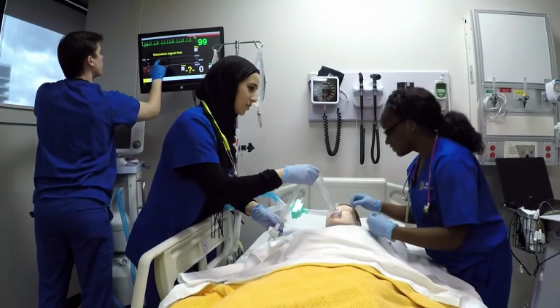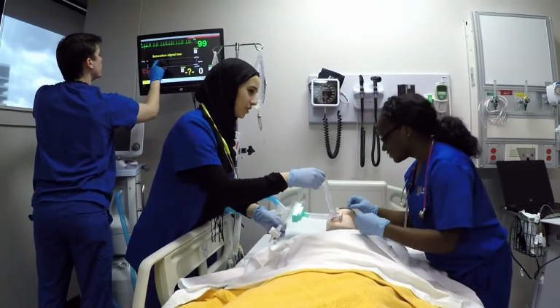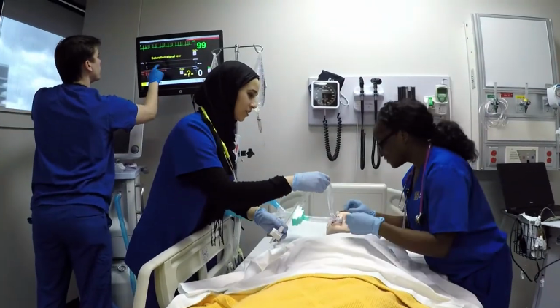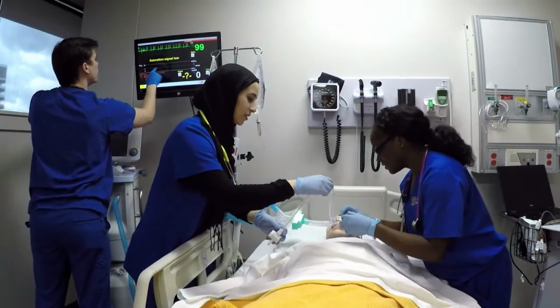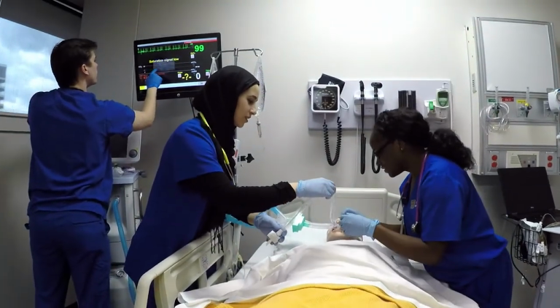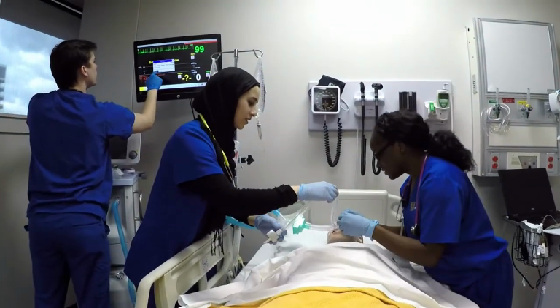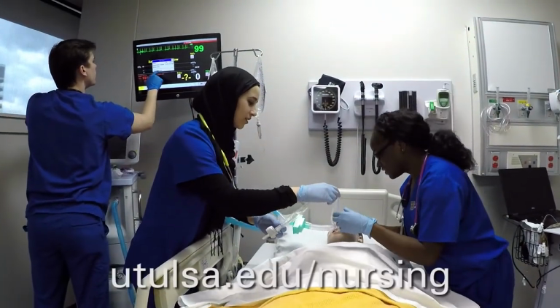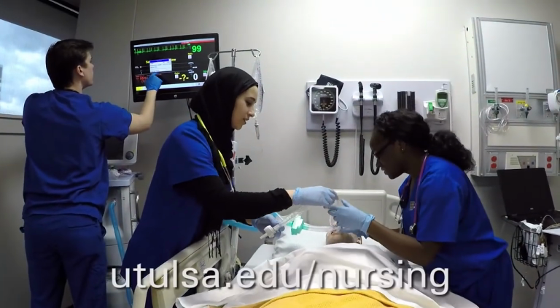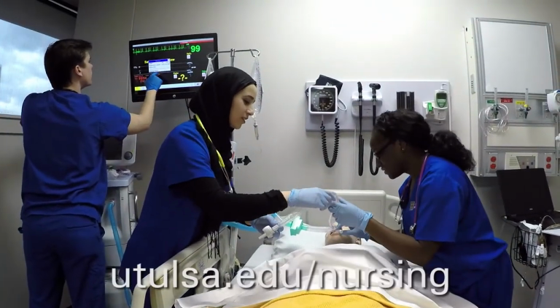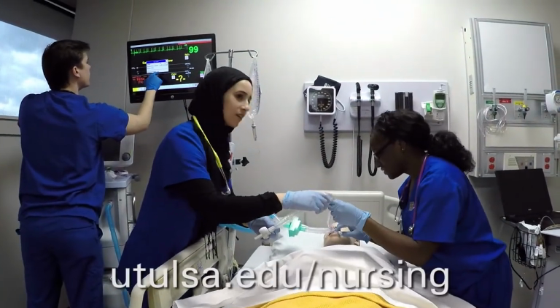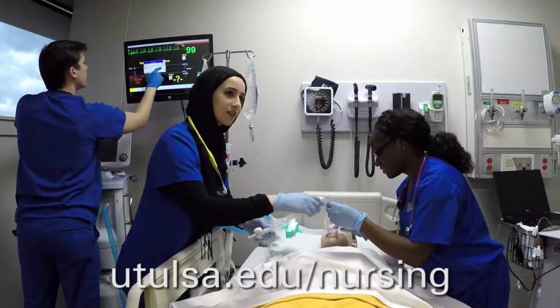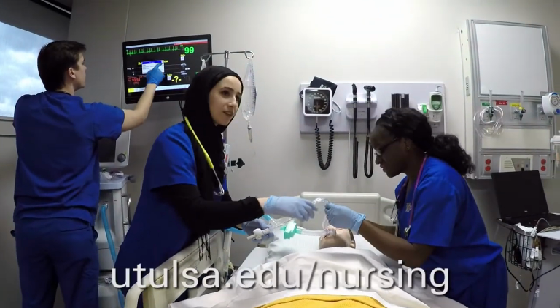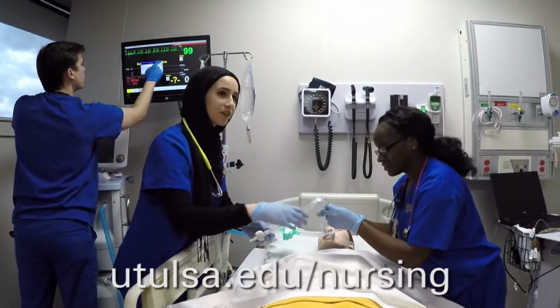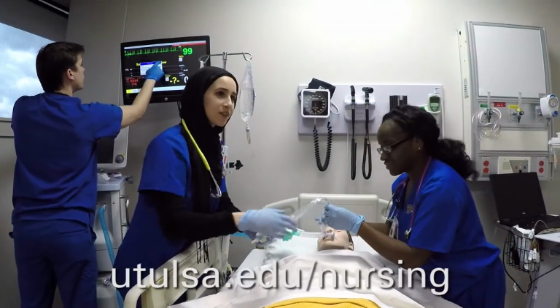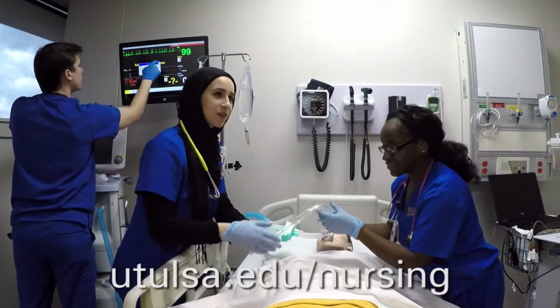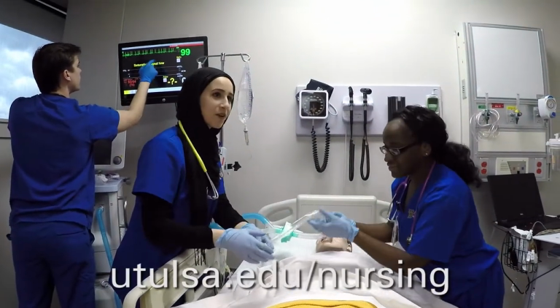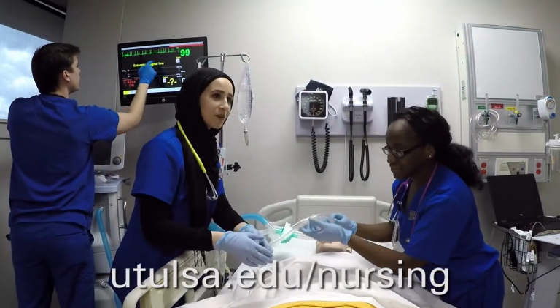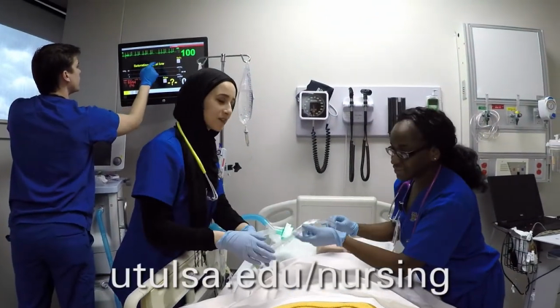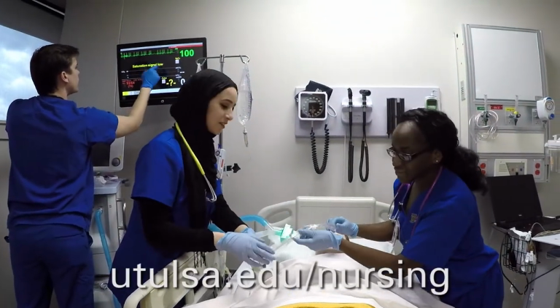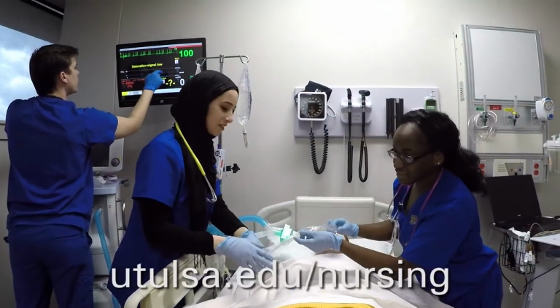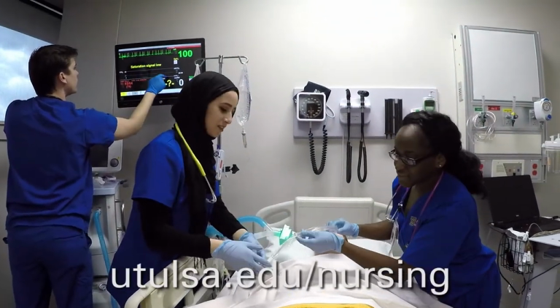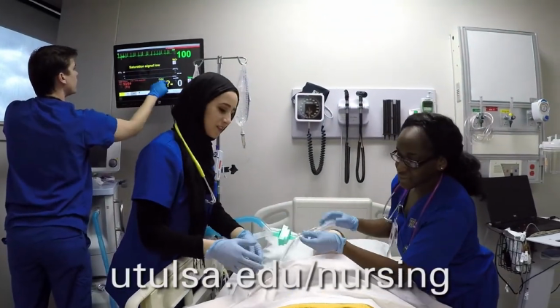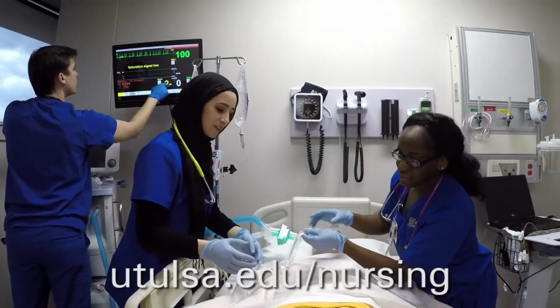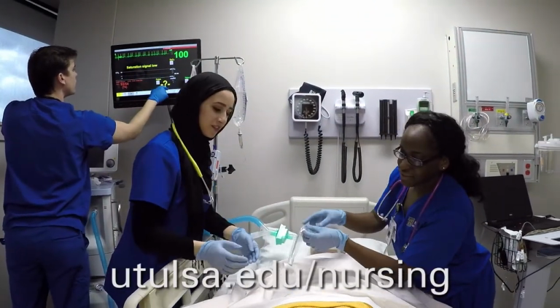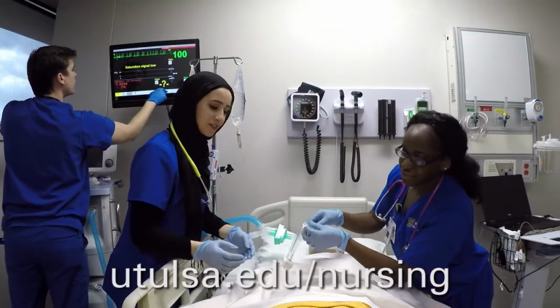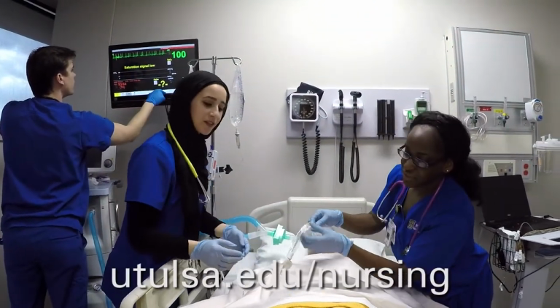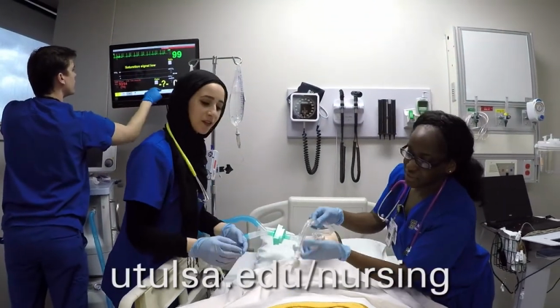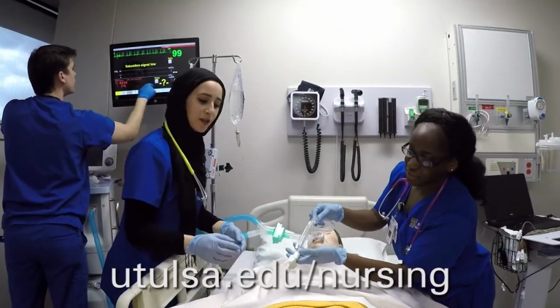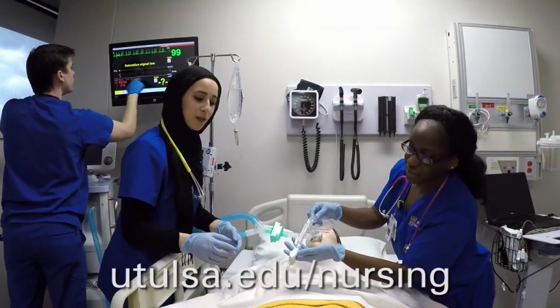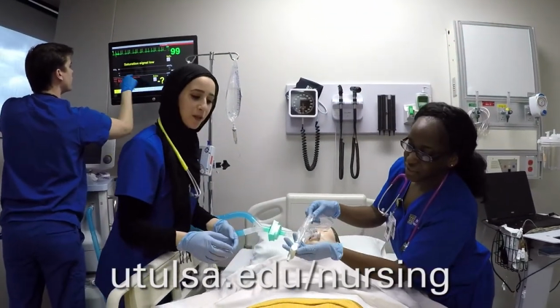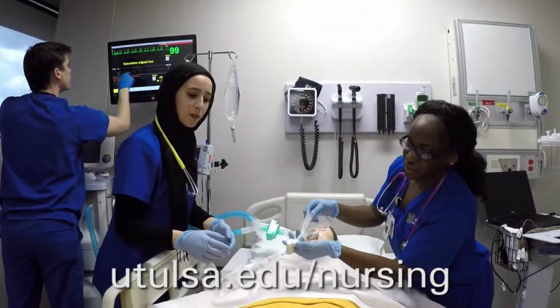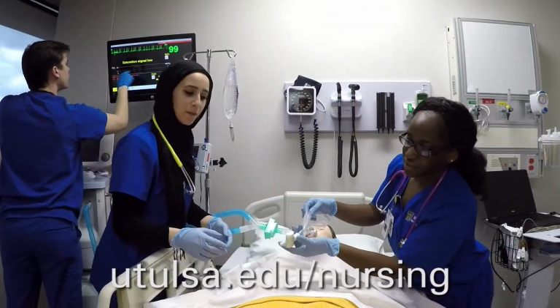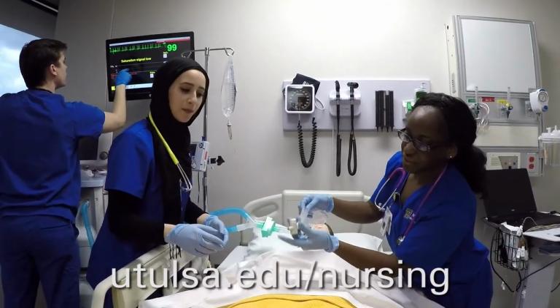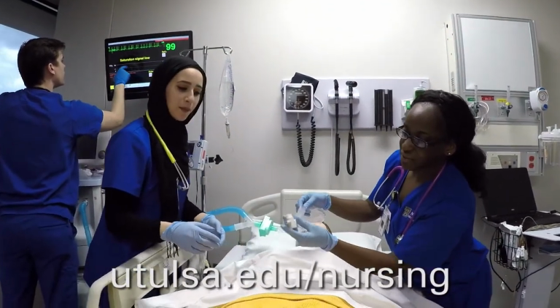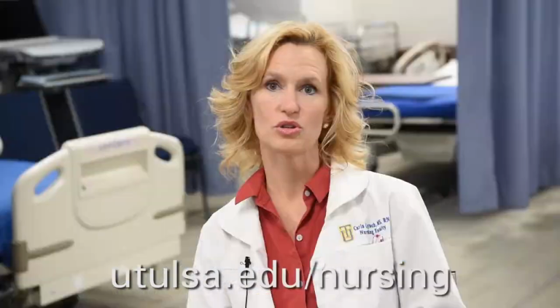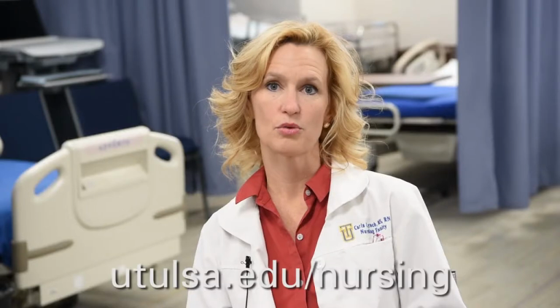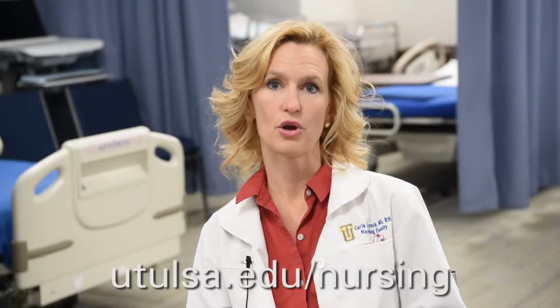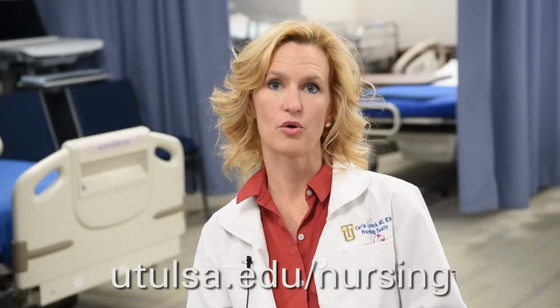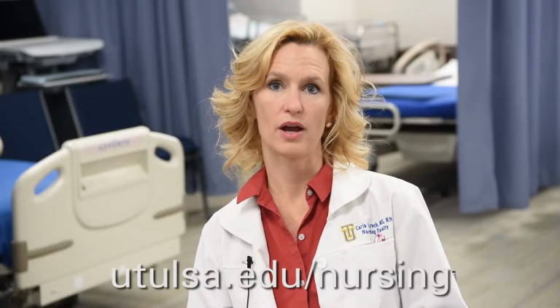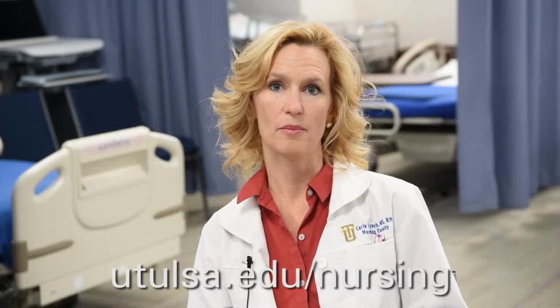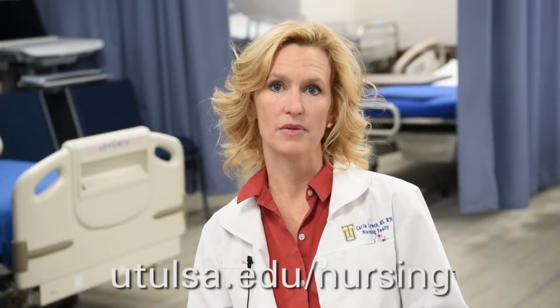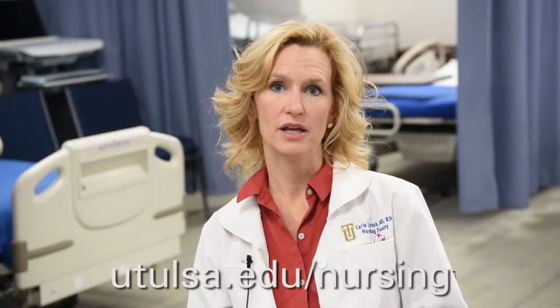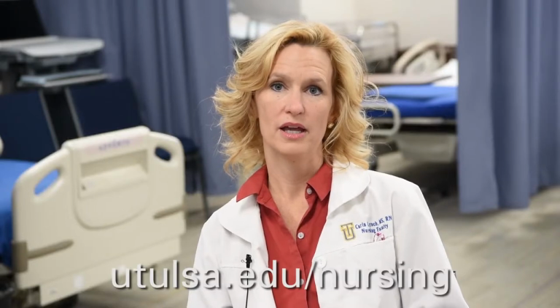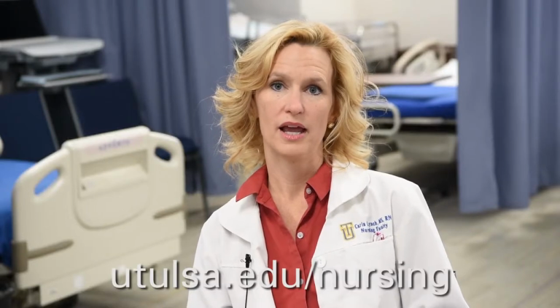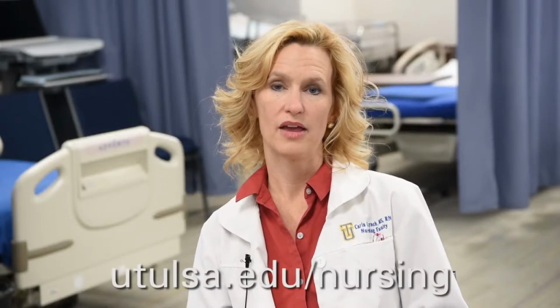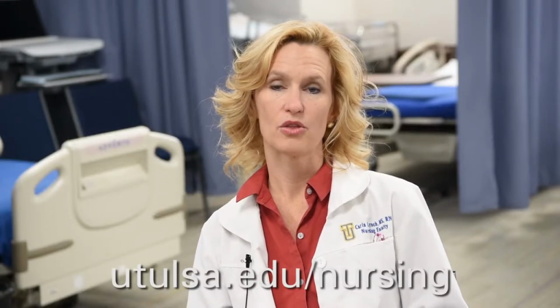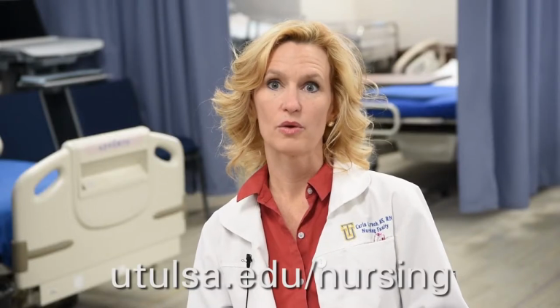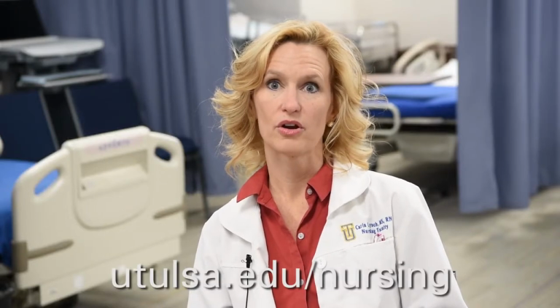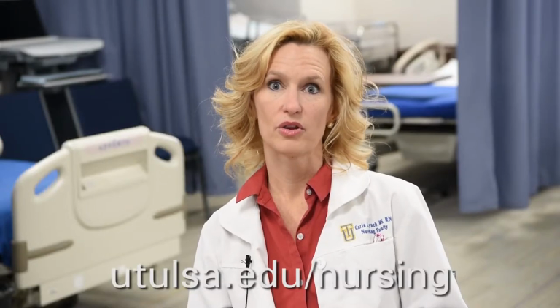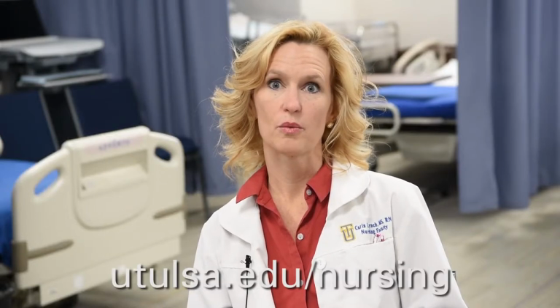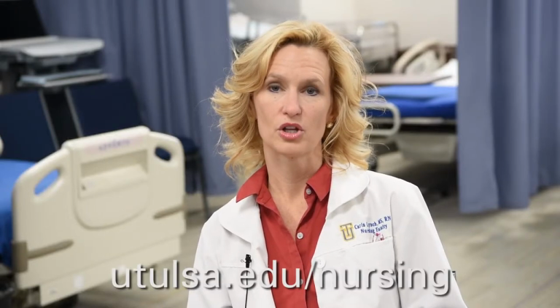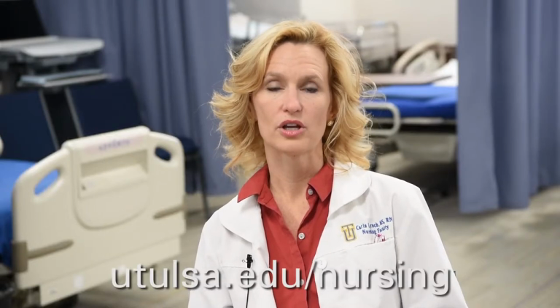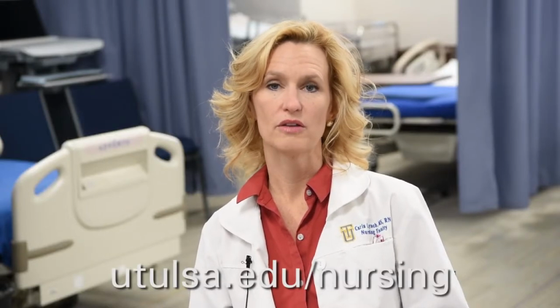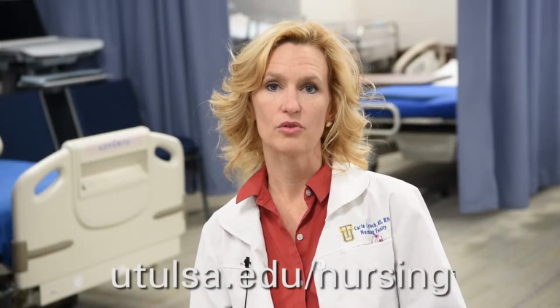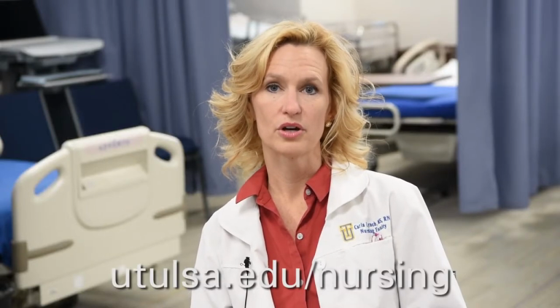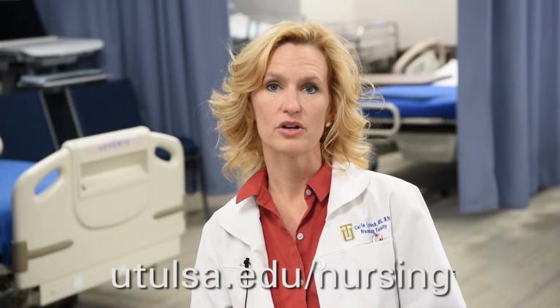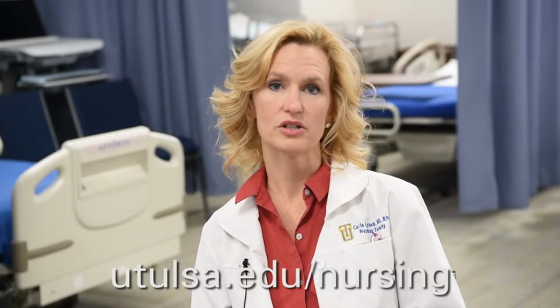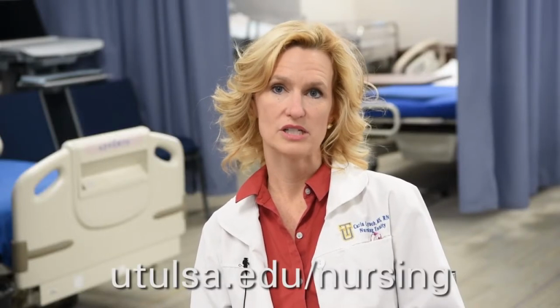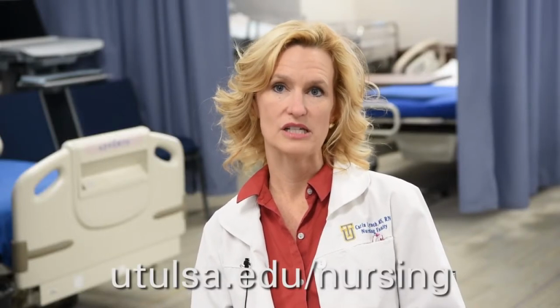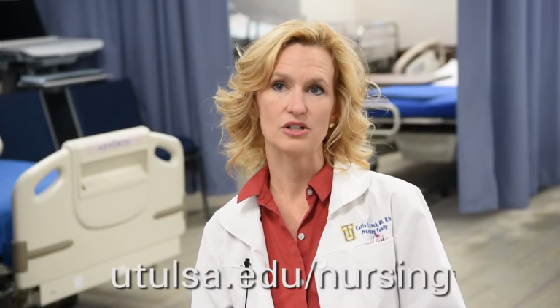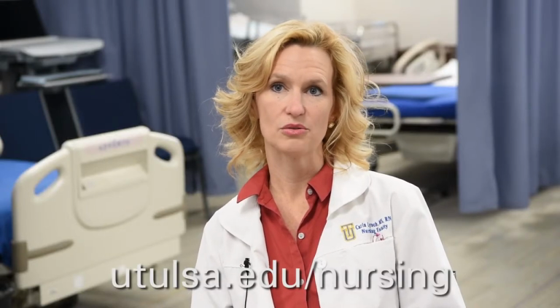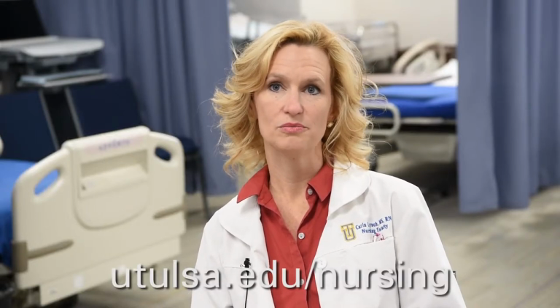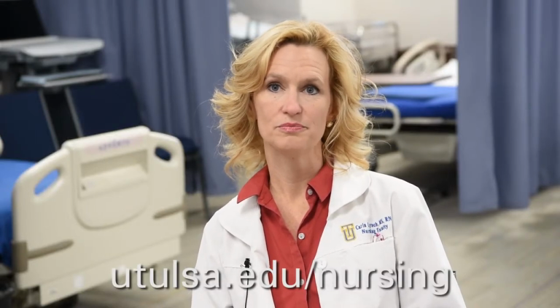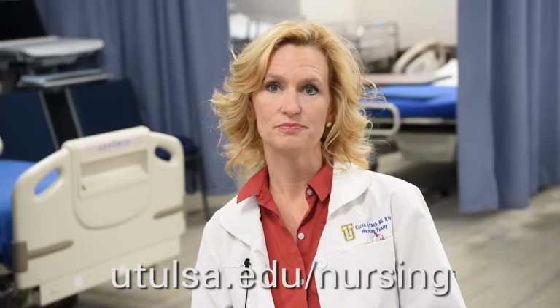We feel like it's really added strength to the program and the rigor that we're looking for here at TU. Thank you.